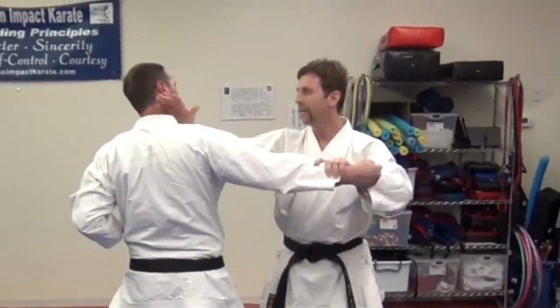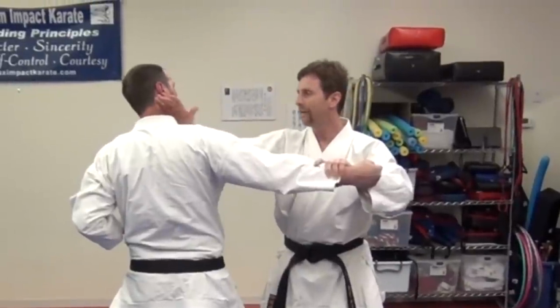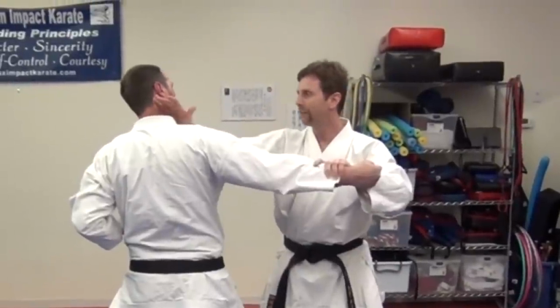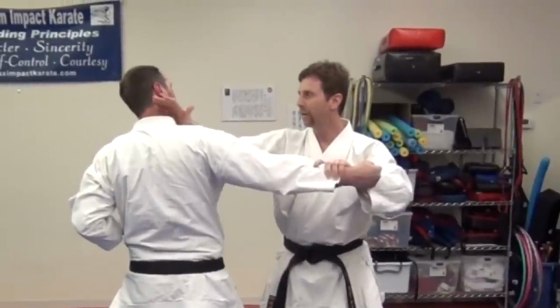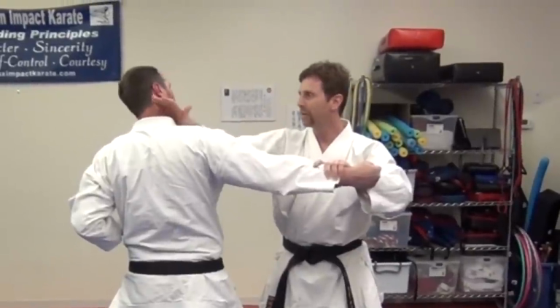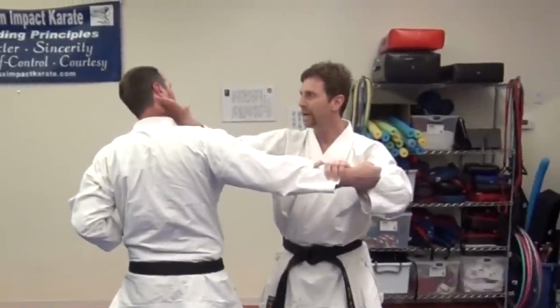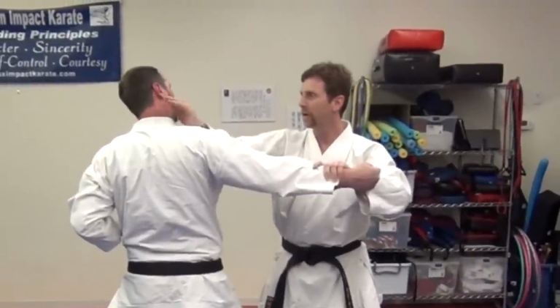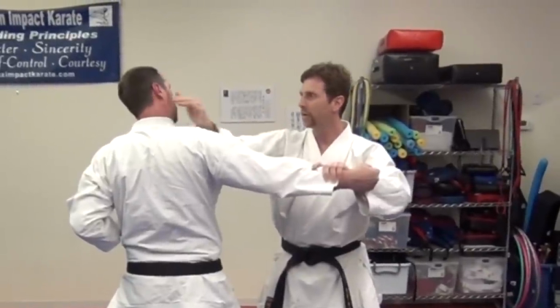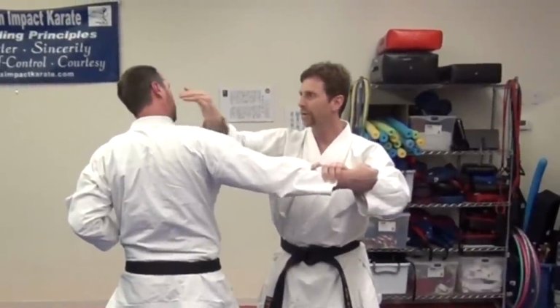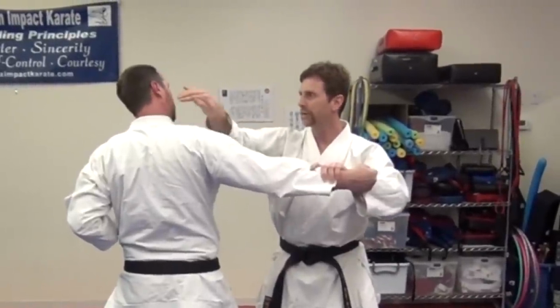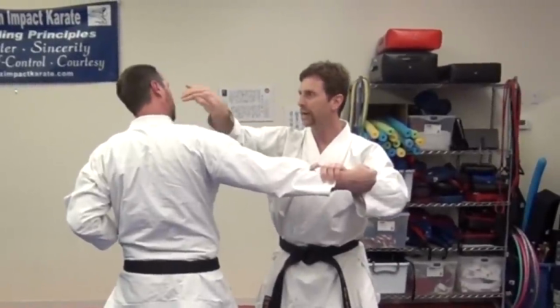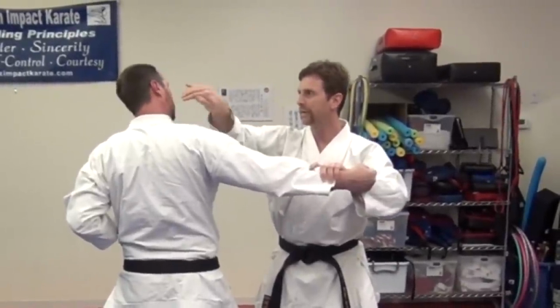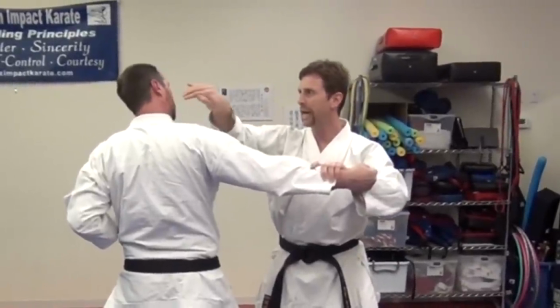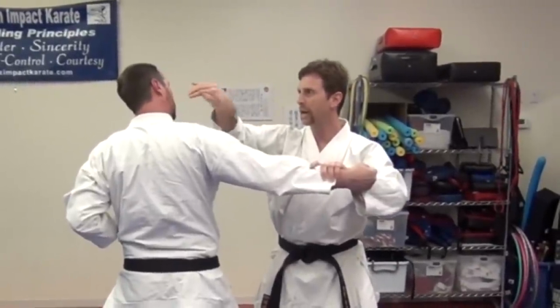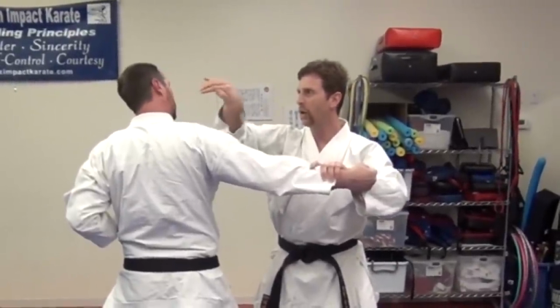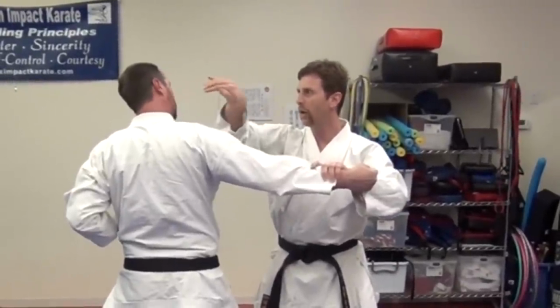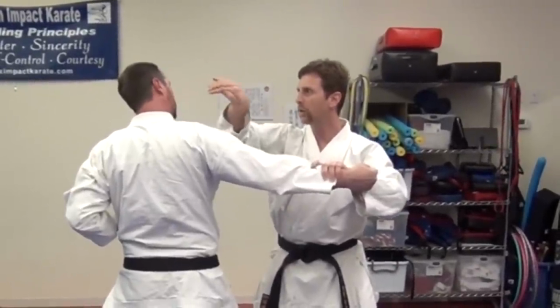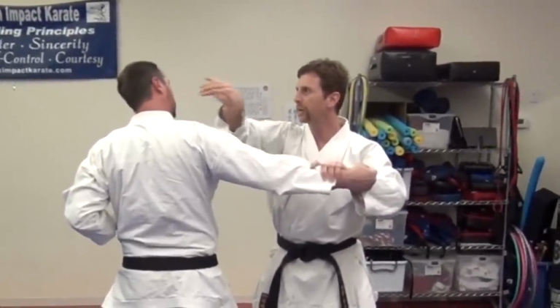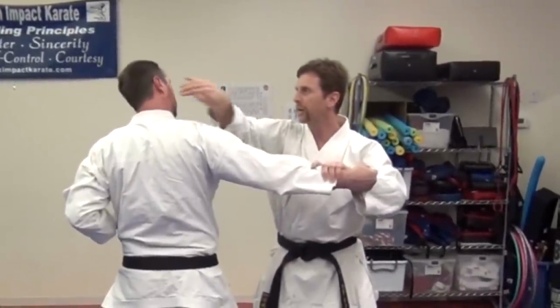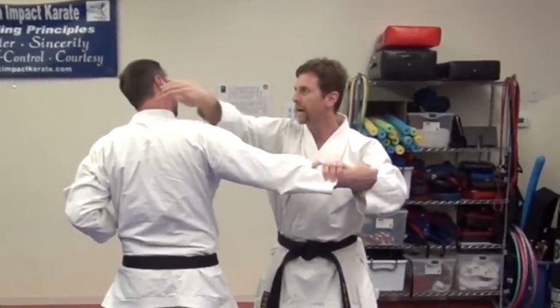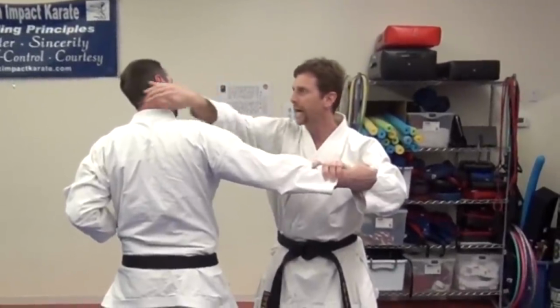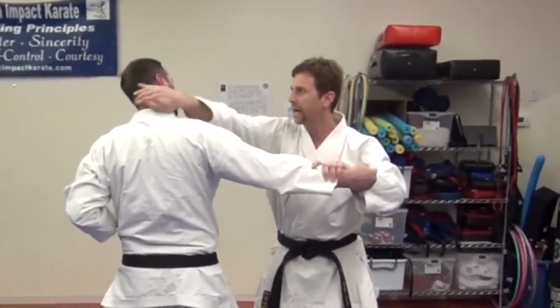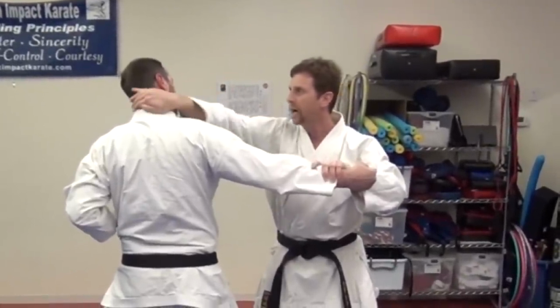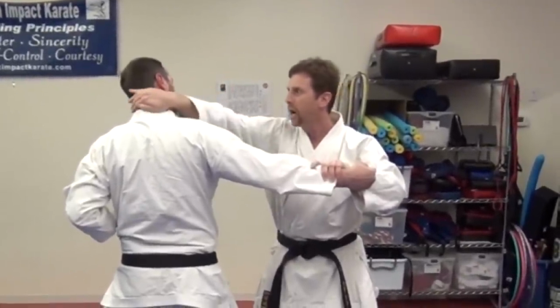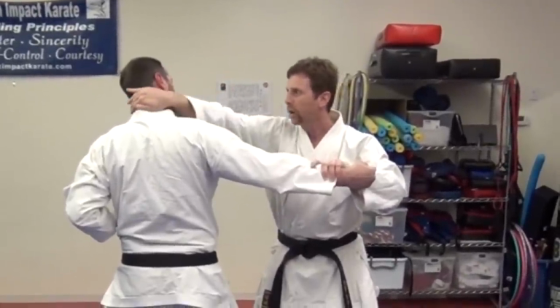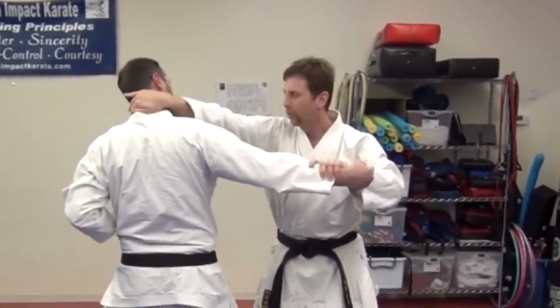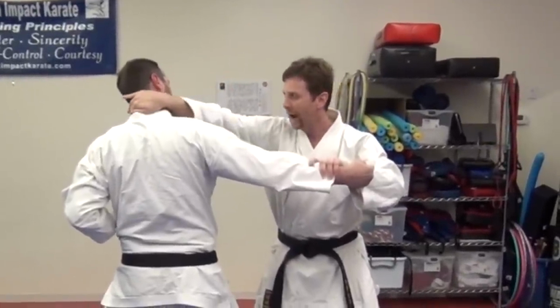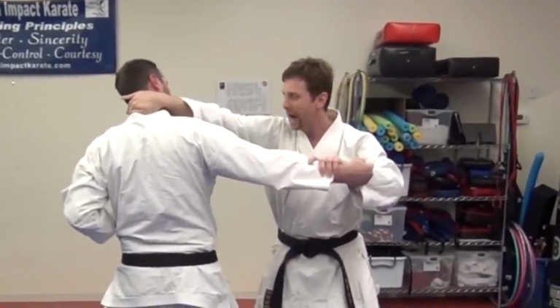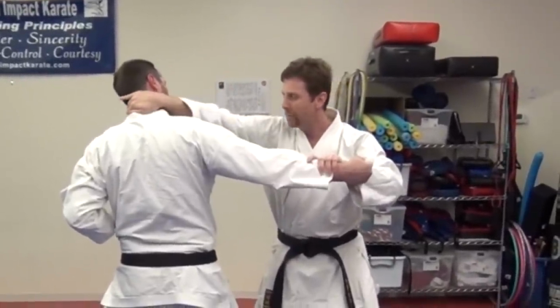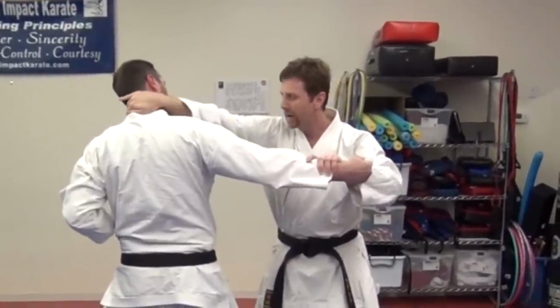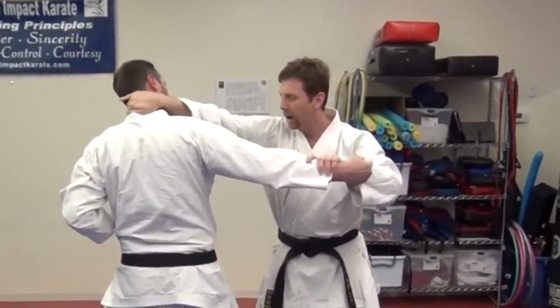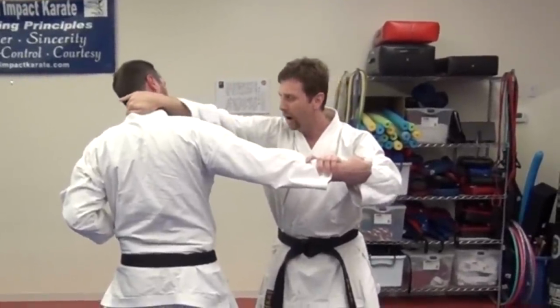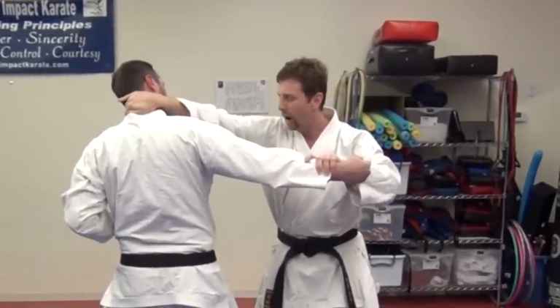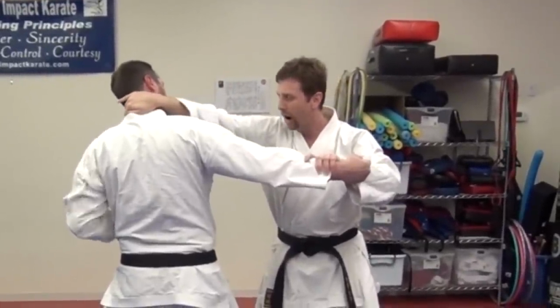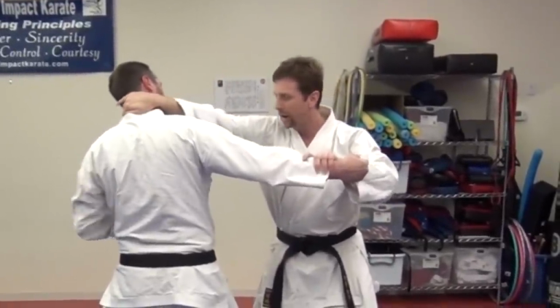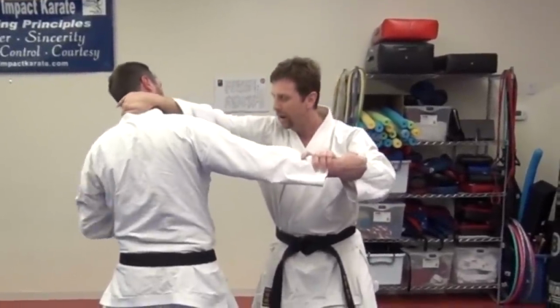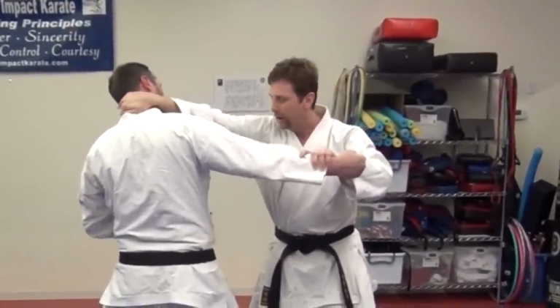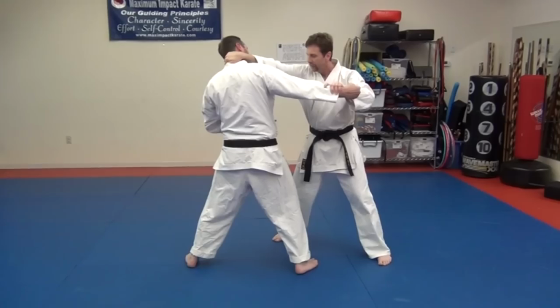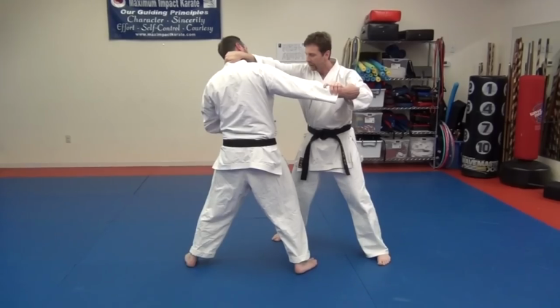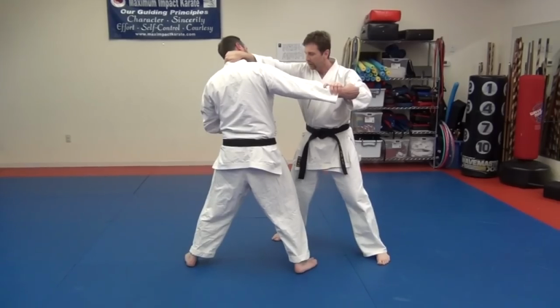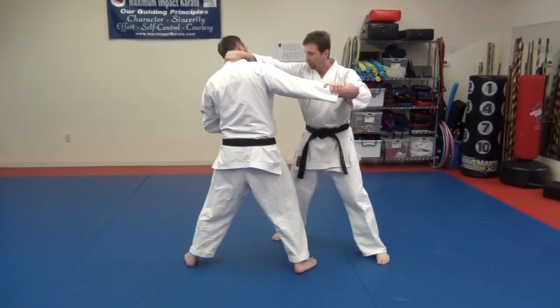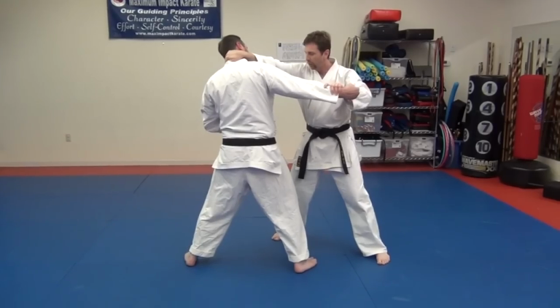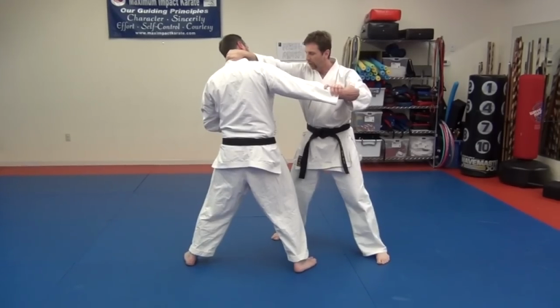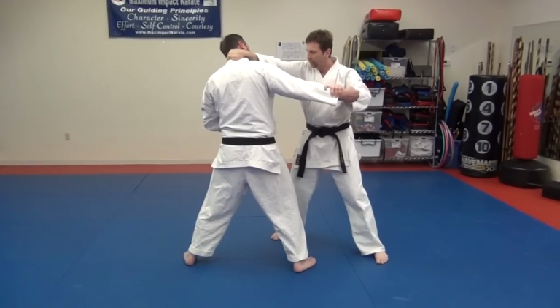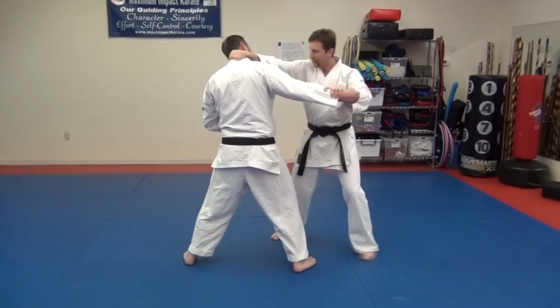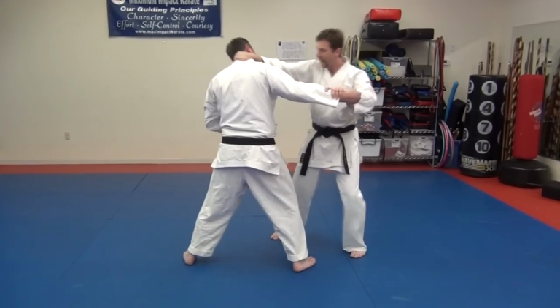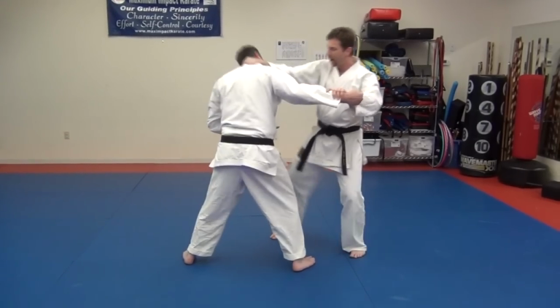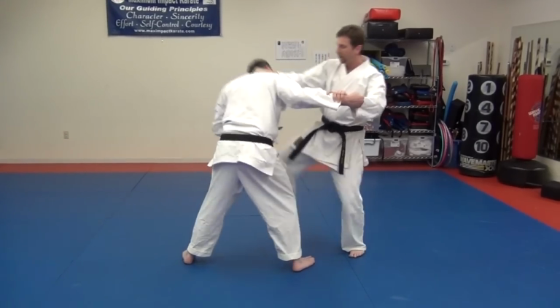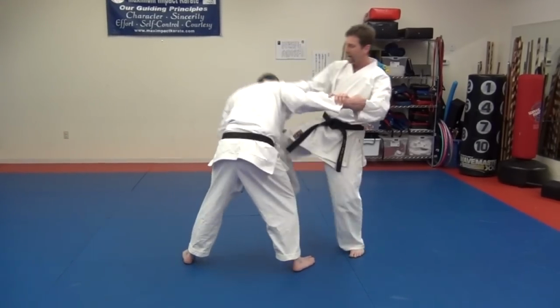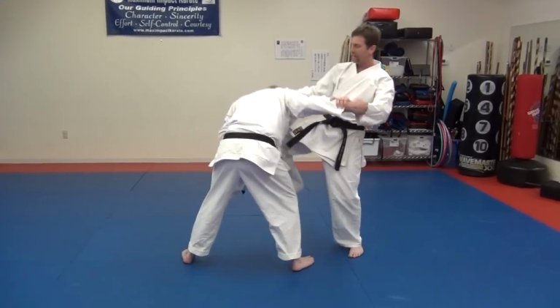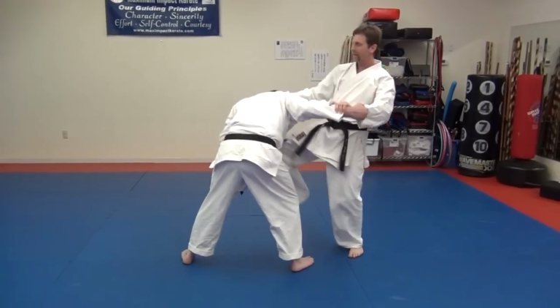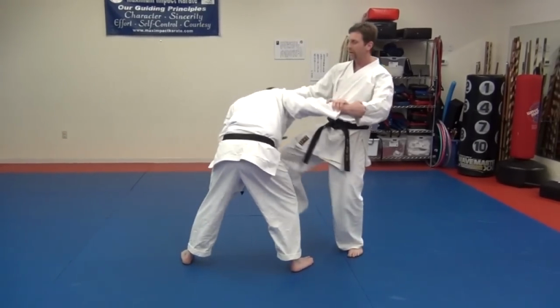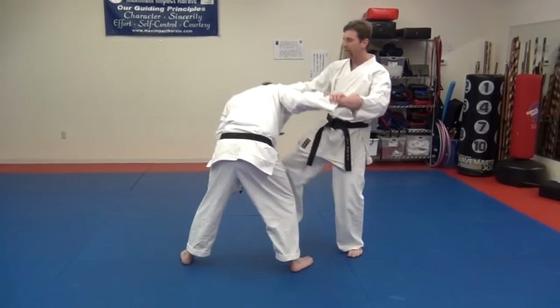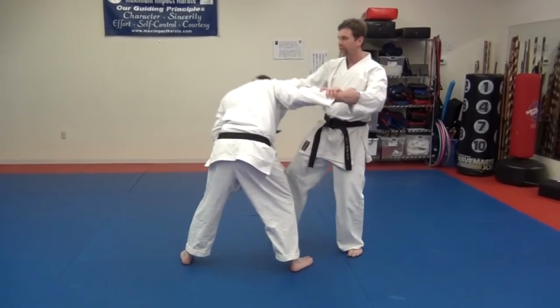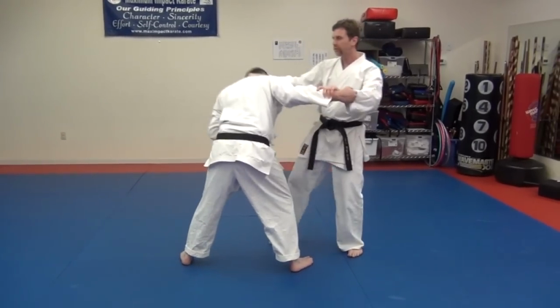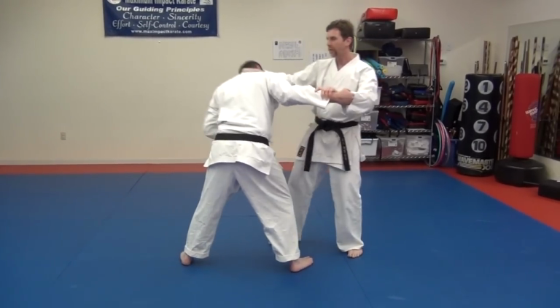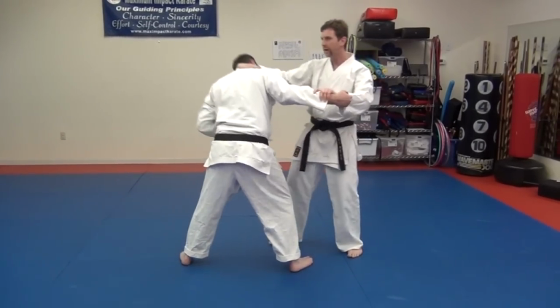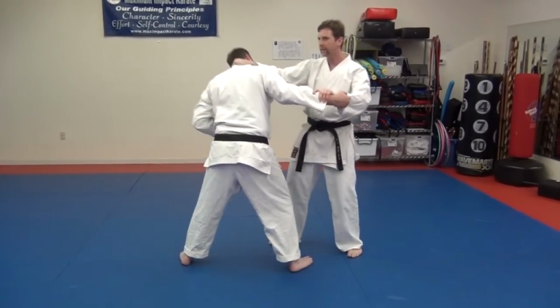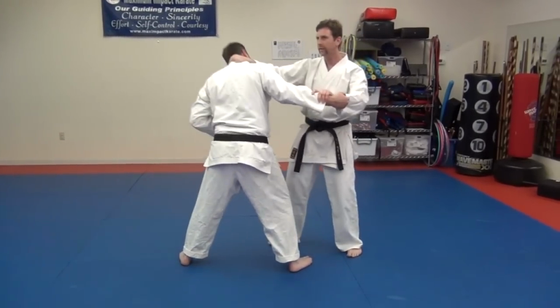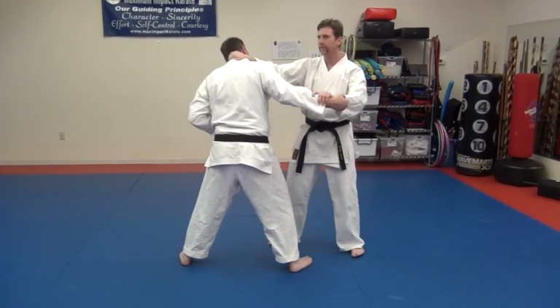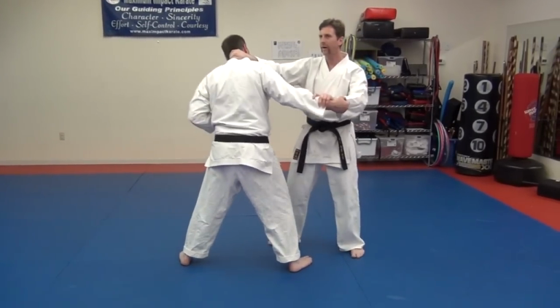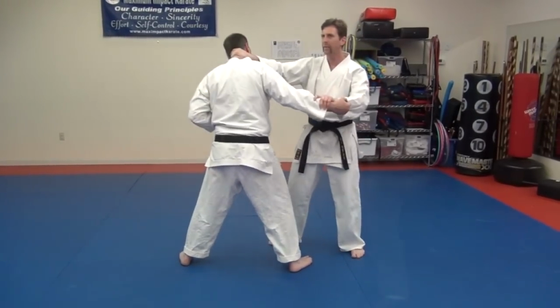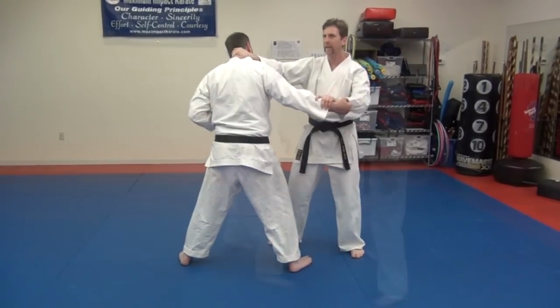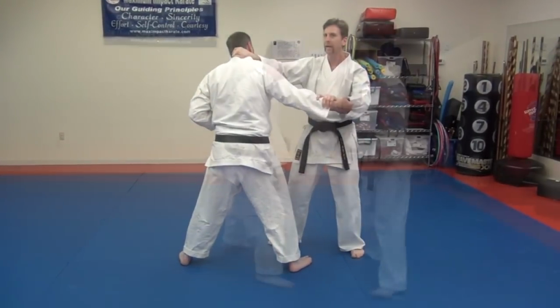Then from here, we're just going to take a hook with our hand, grab behind, then you're going to pull them down, and then you're going to strike to the stomach.